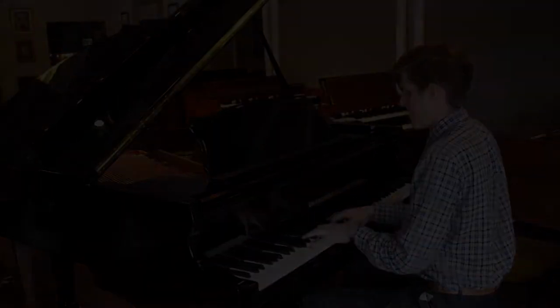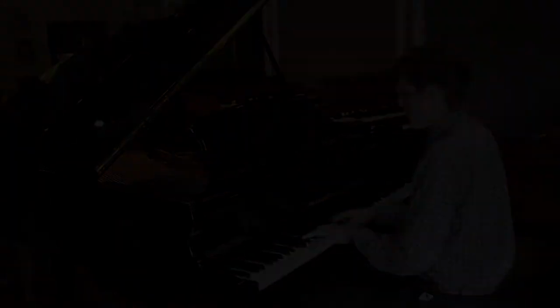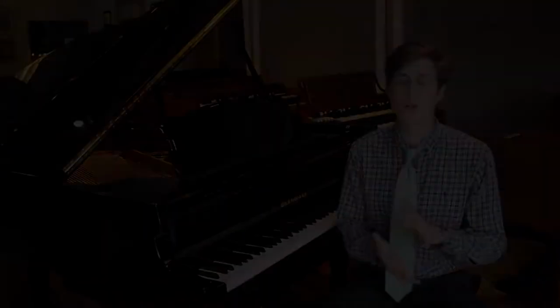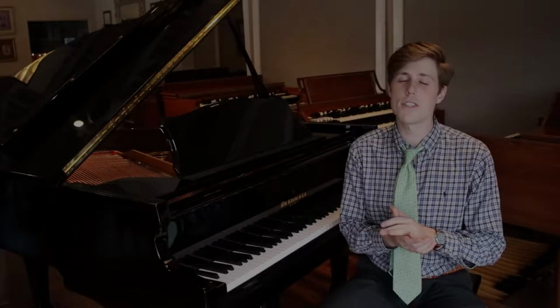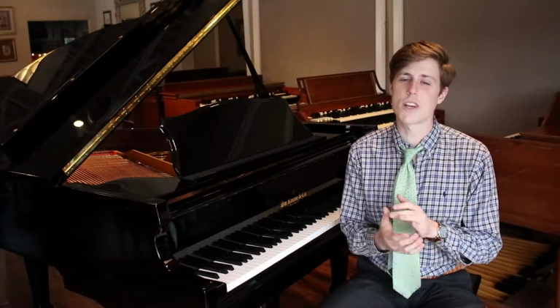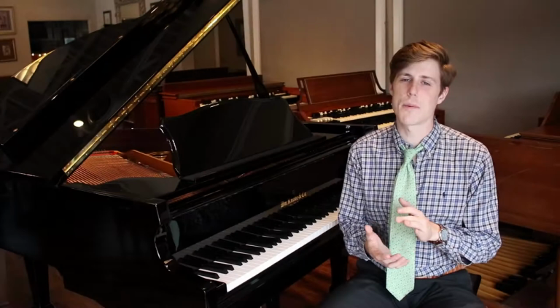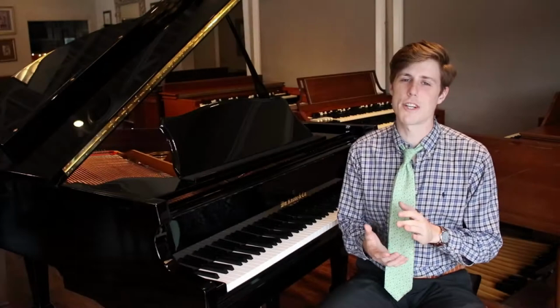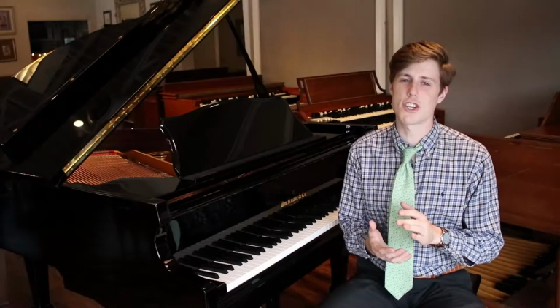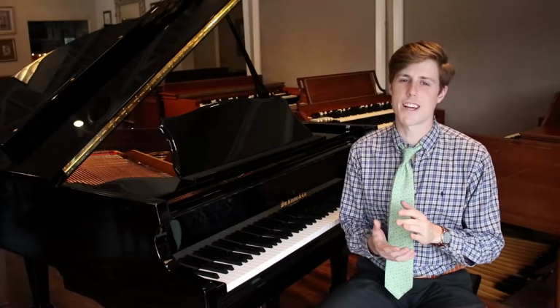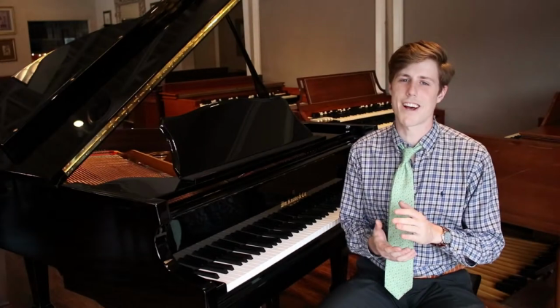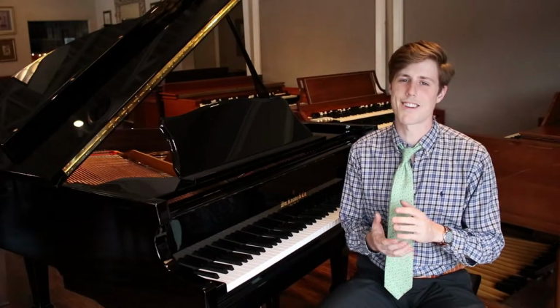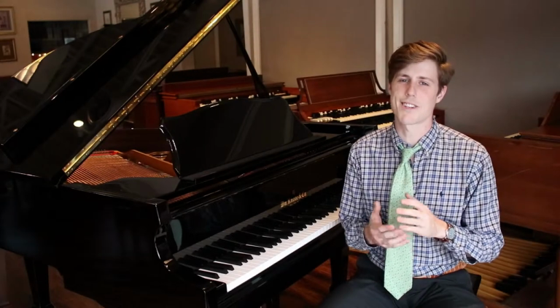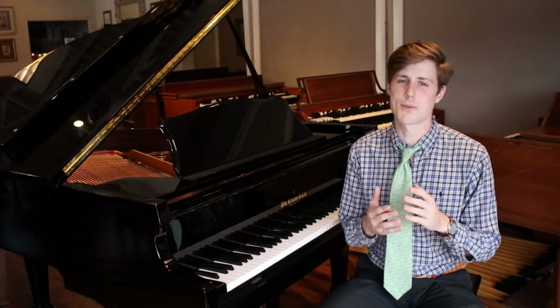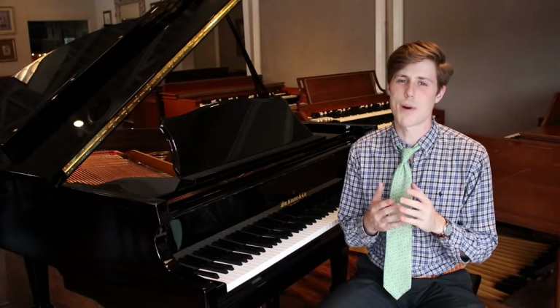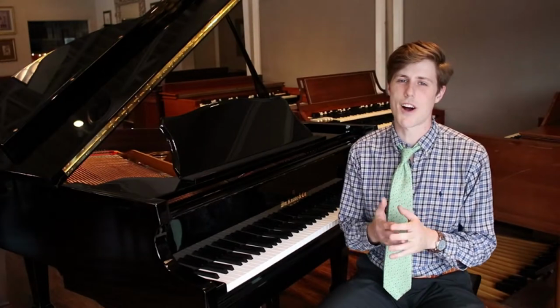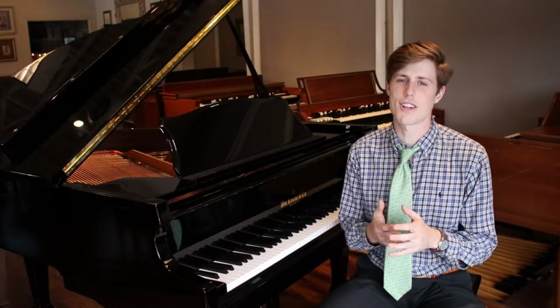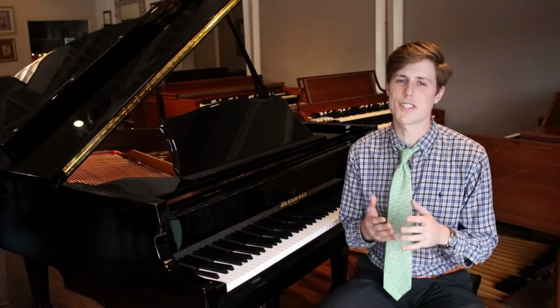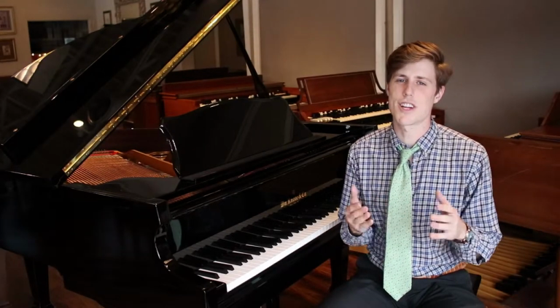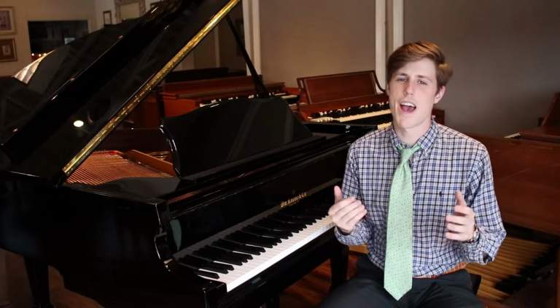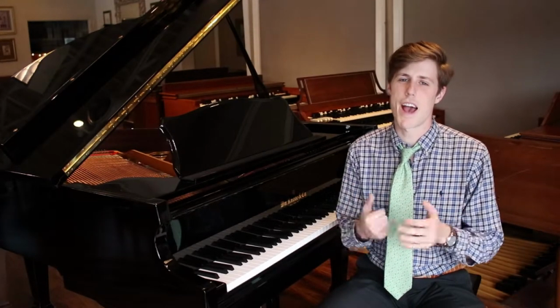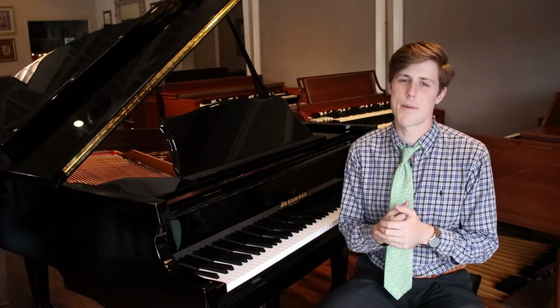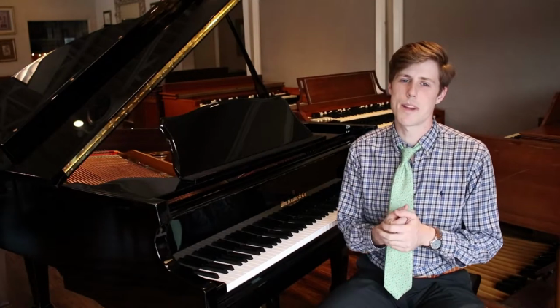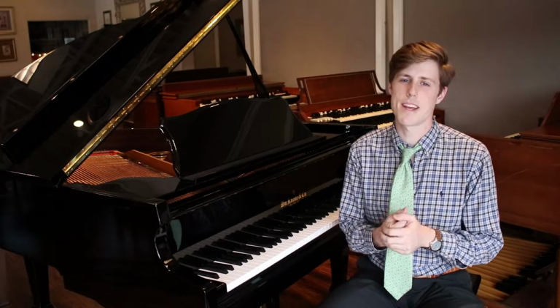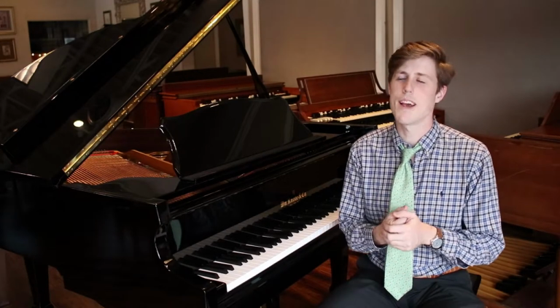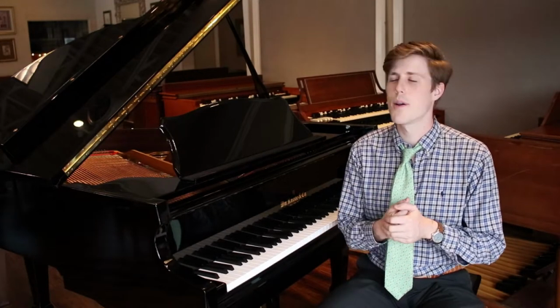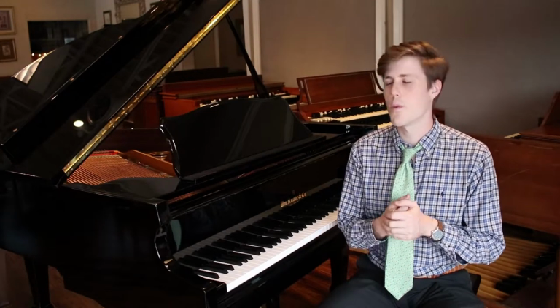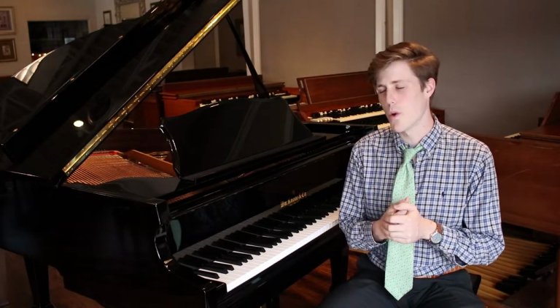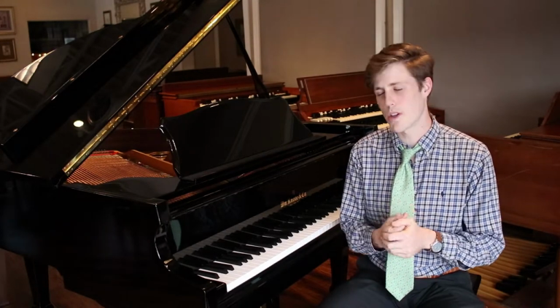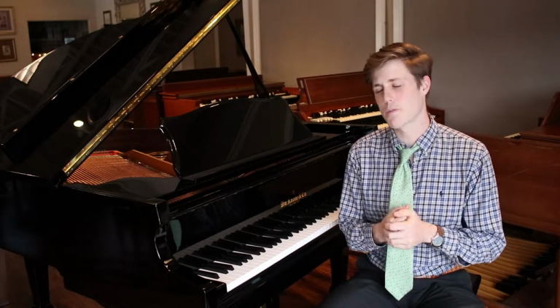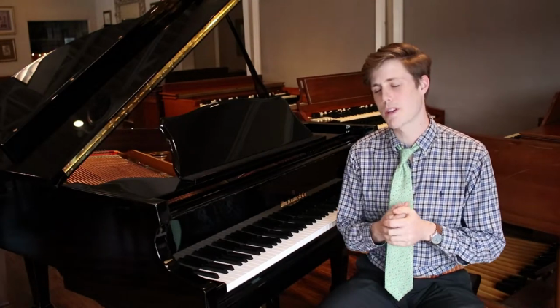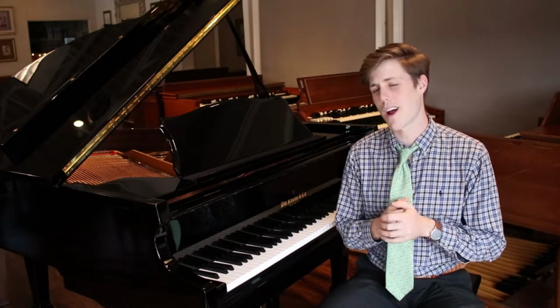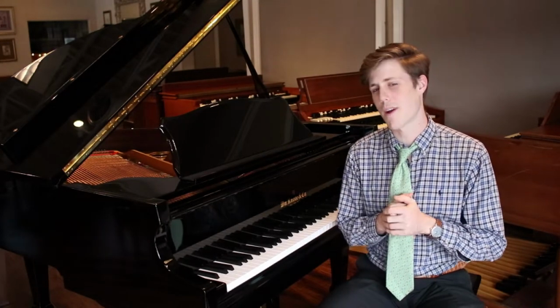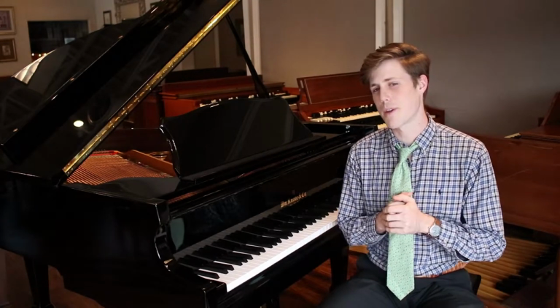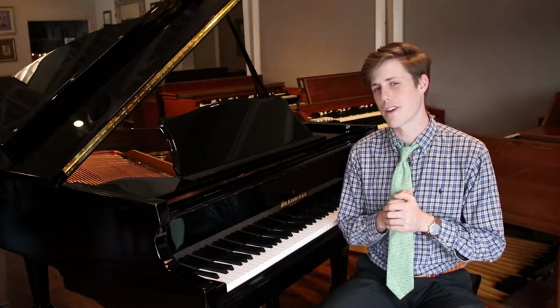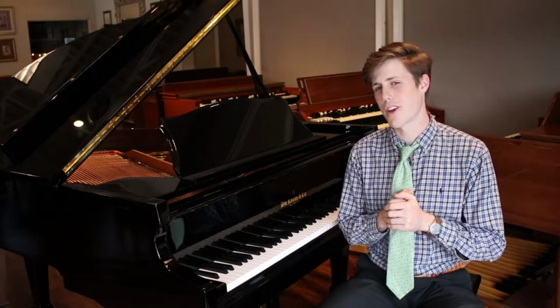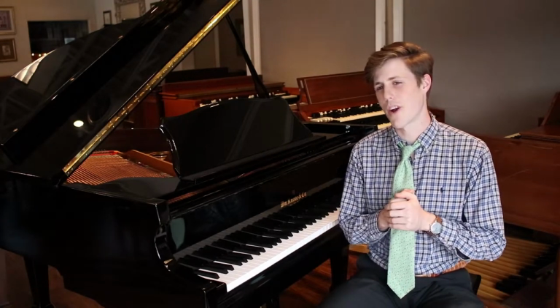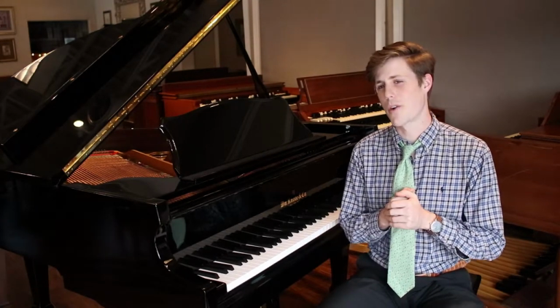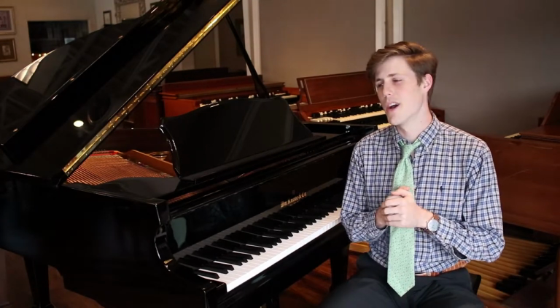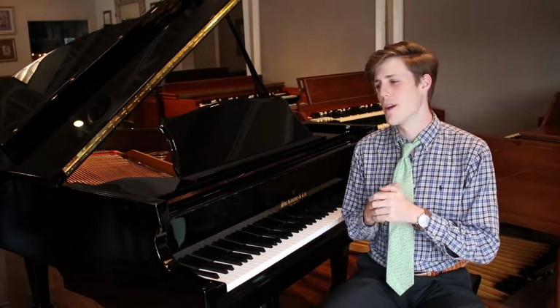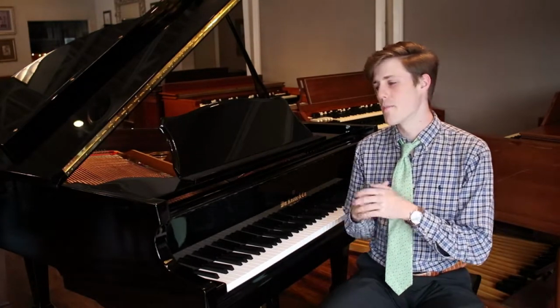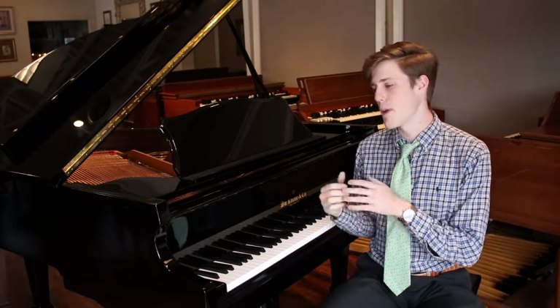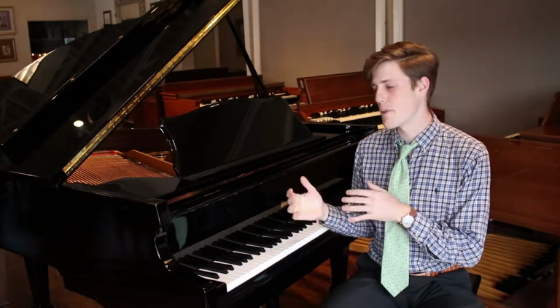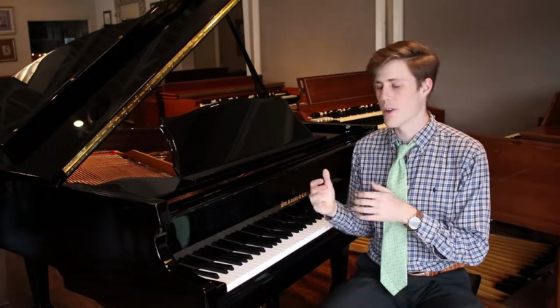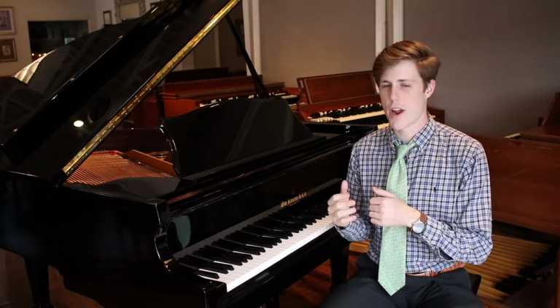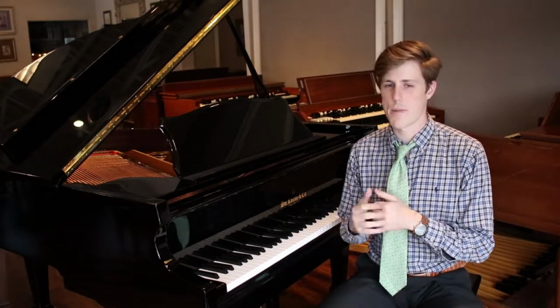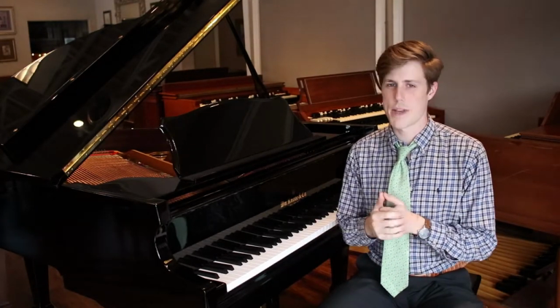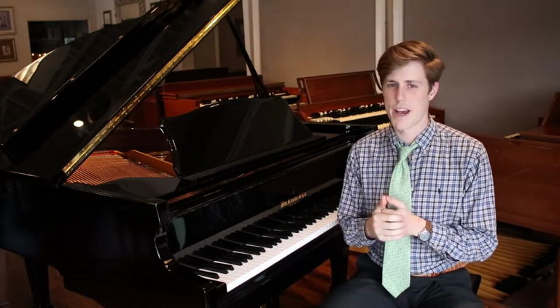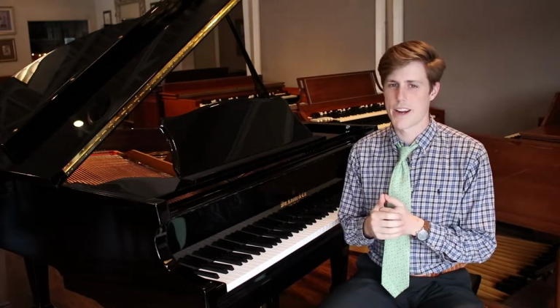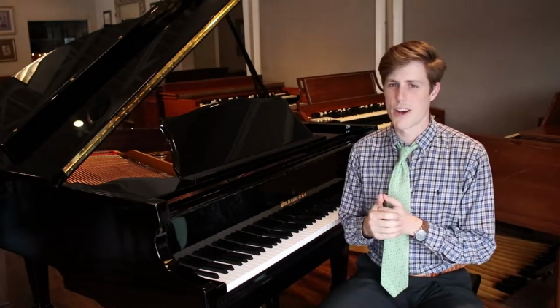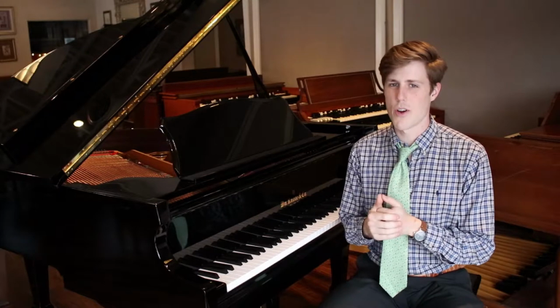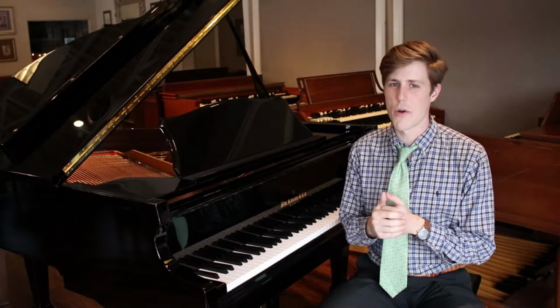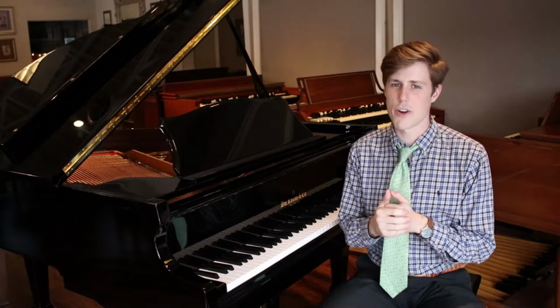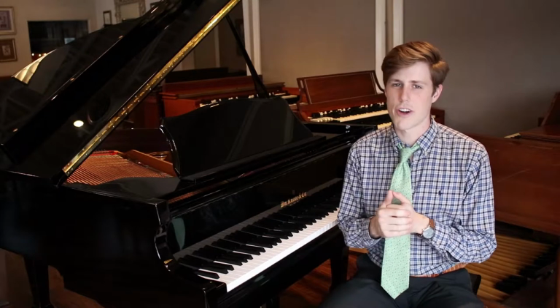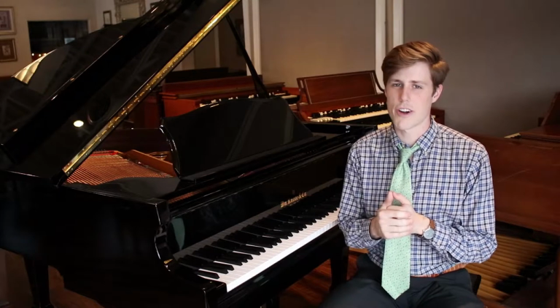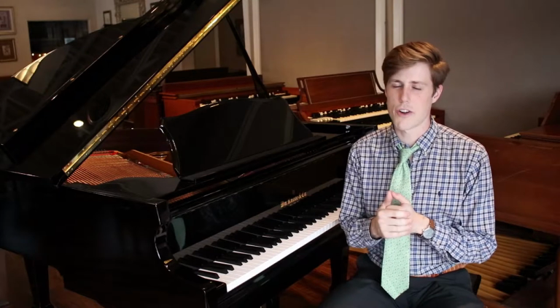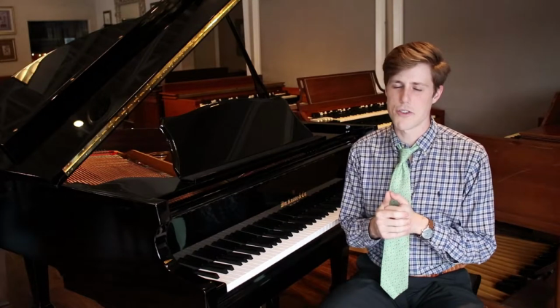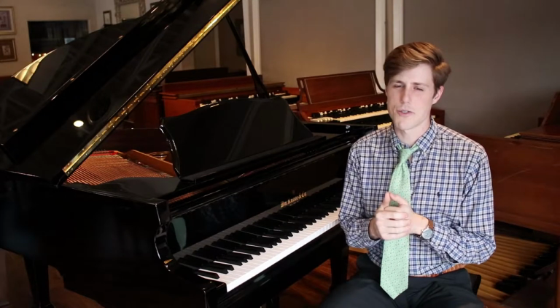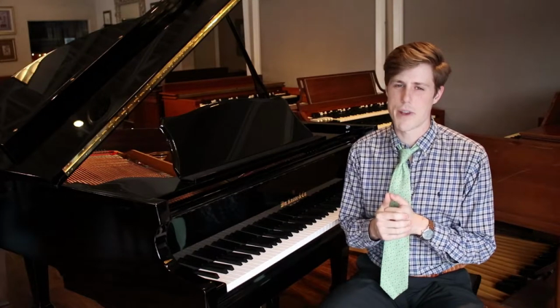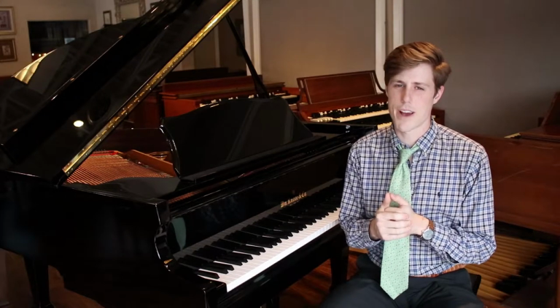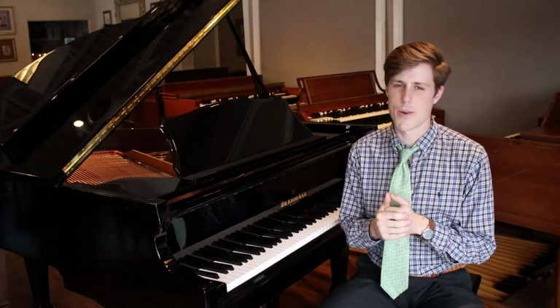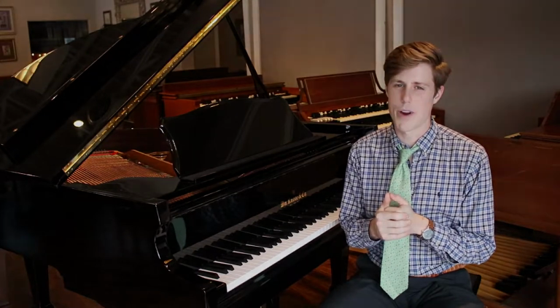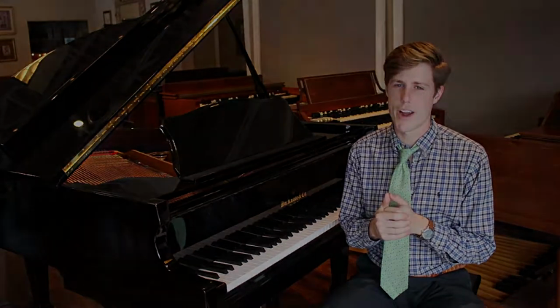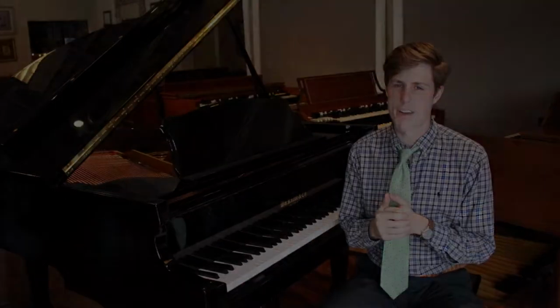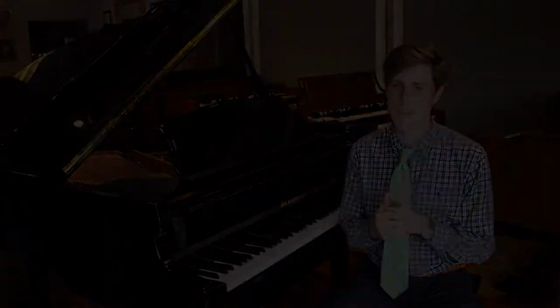Please come in and check out this polished, ebony William Knabe & Co. Baby Grand Piano over here at our Used Piano Warehouse.